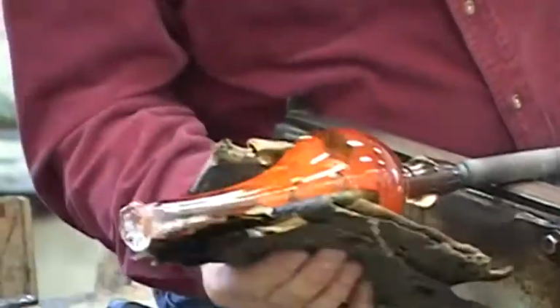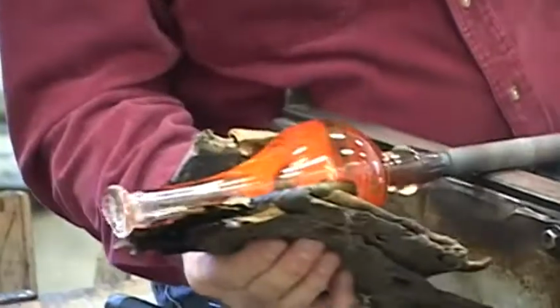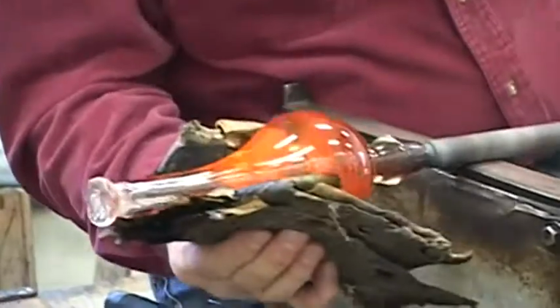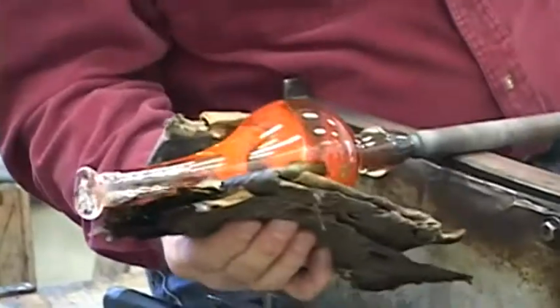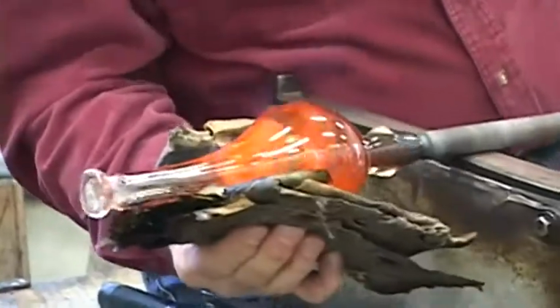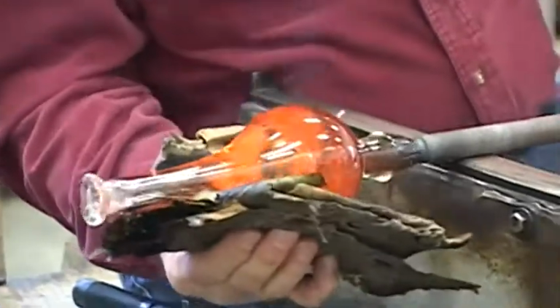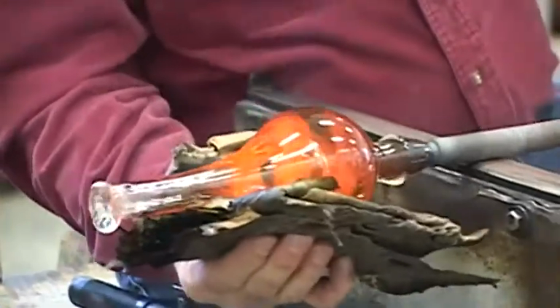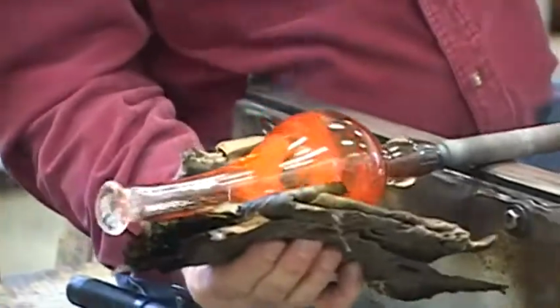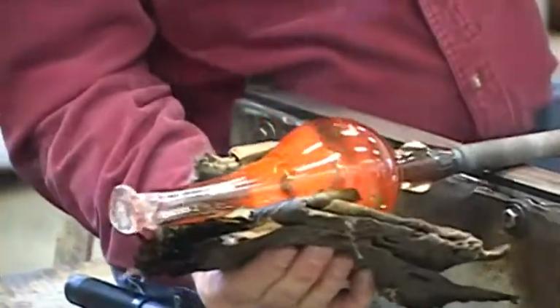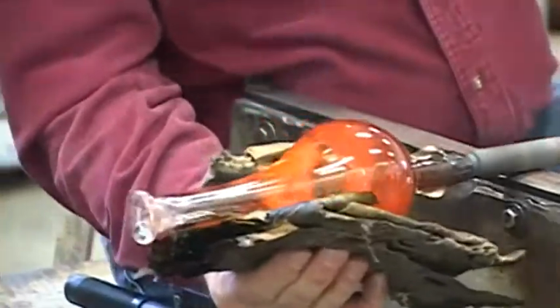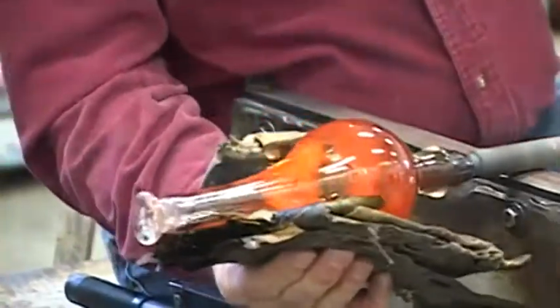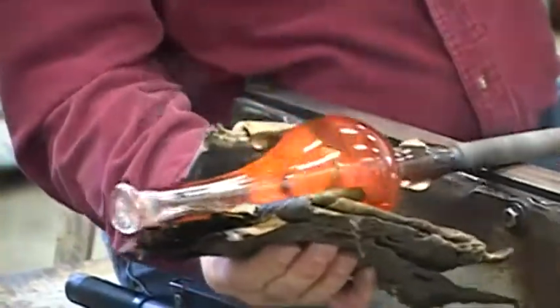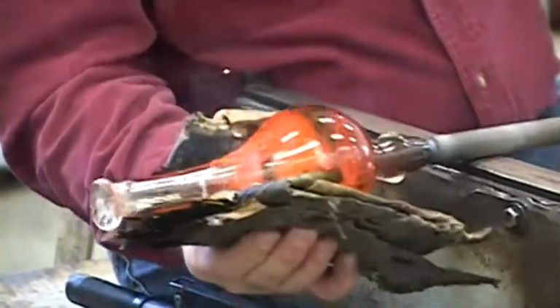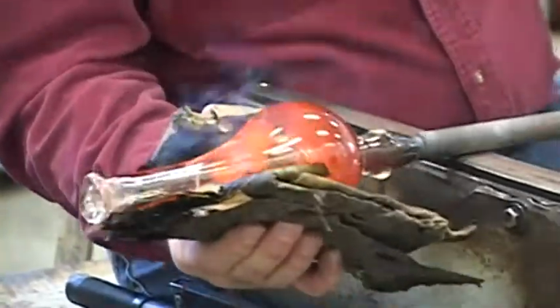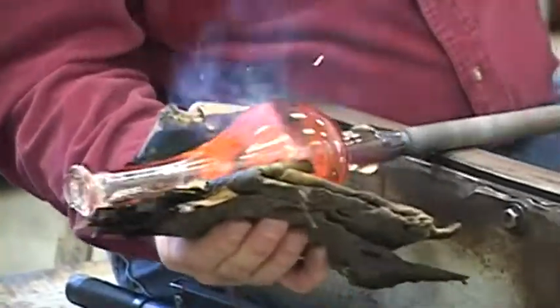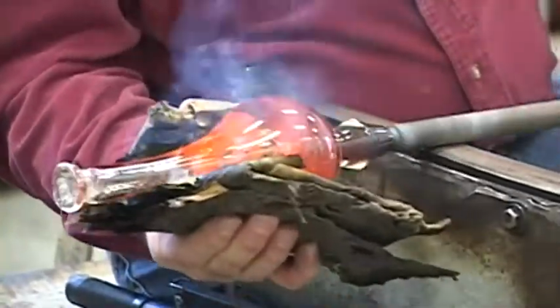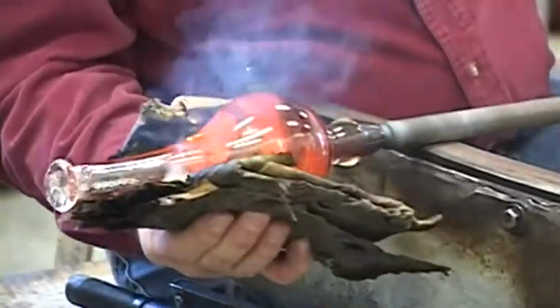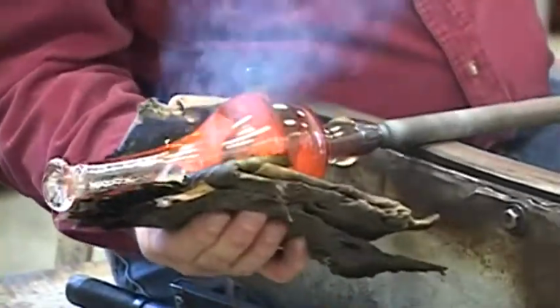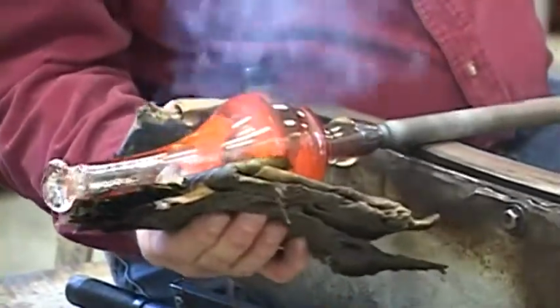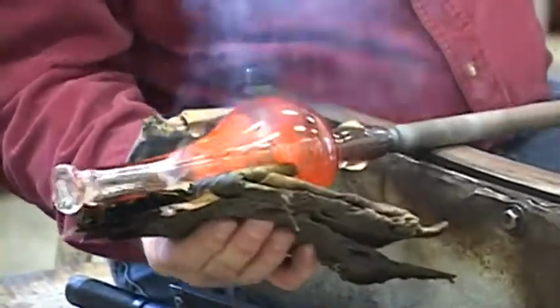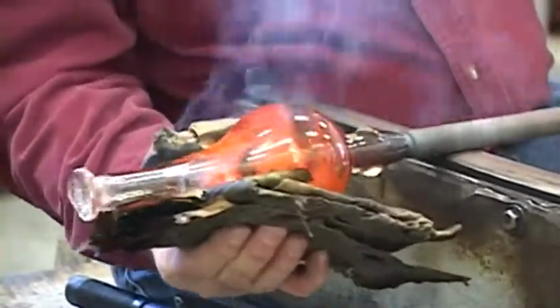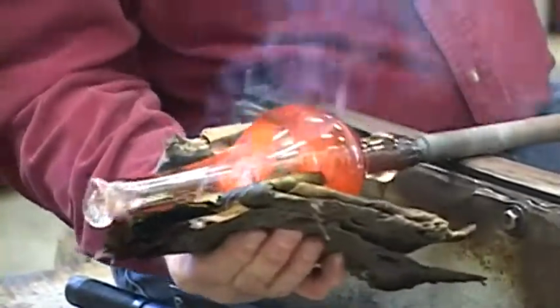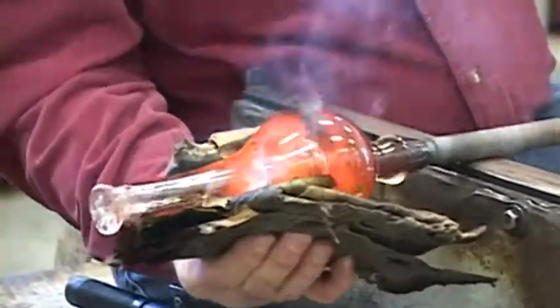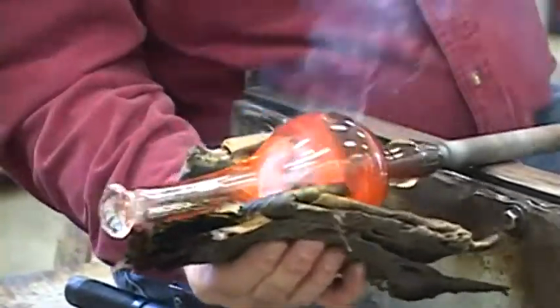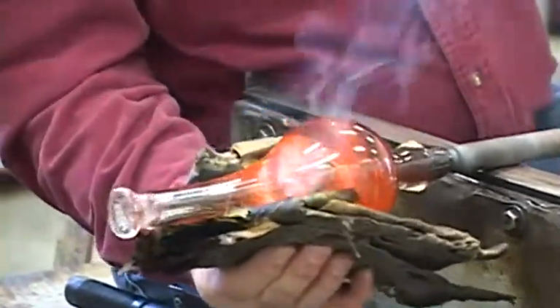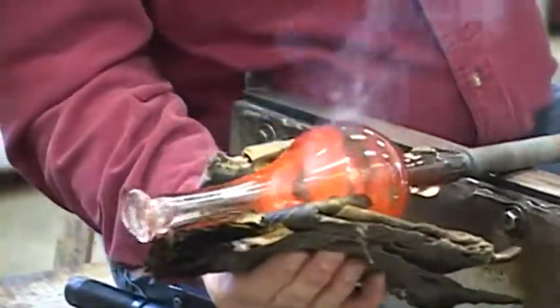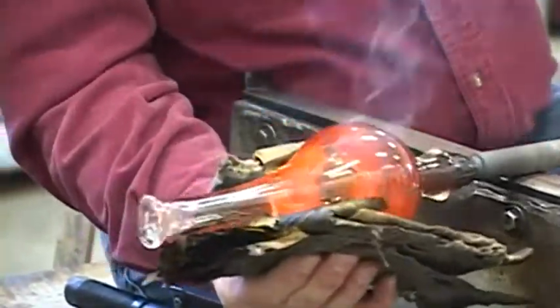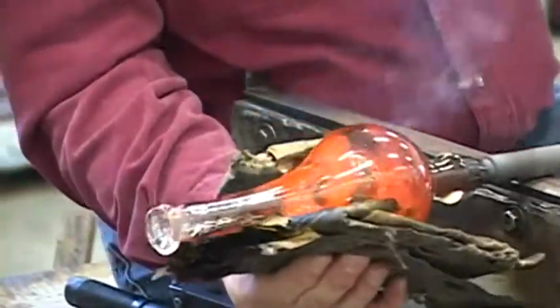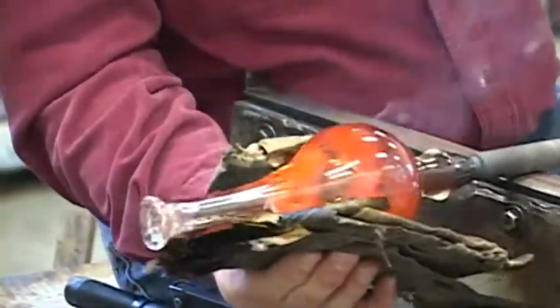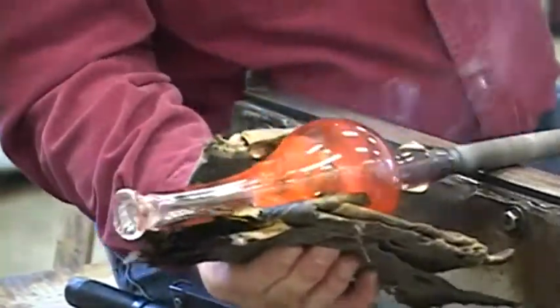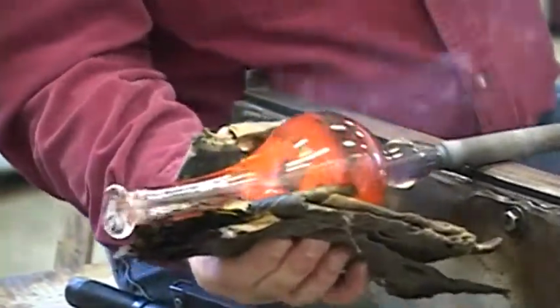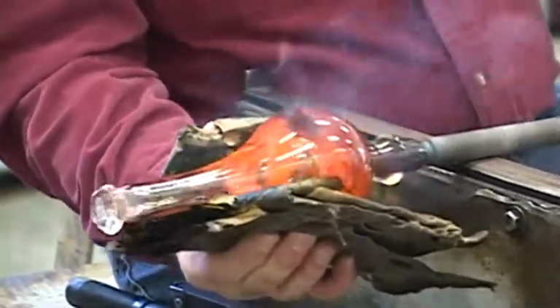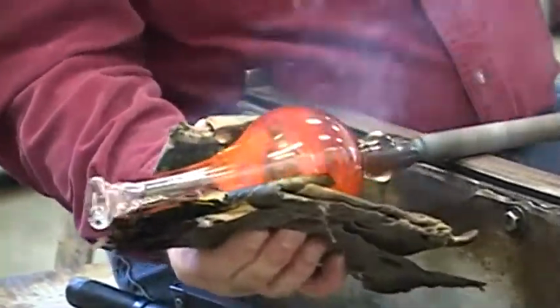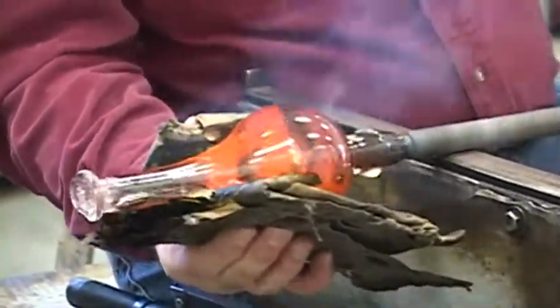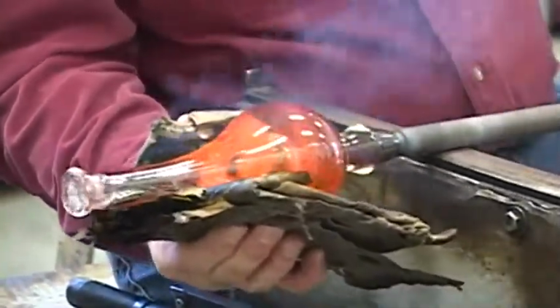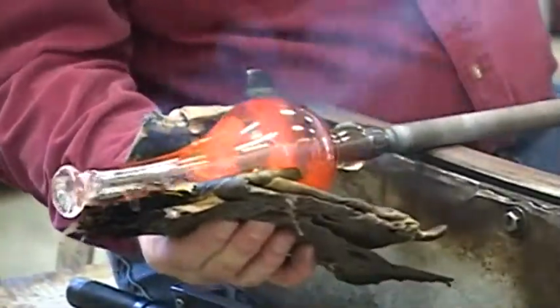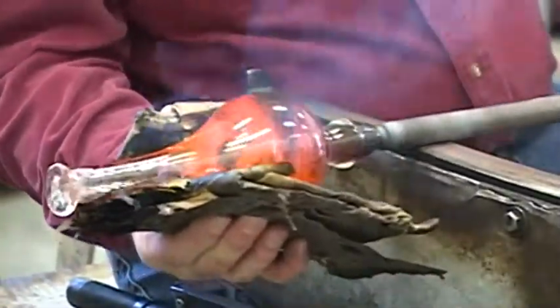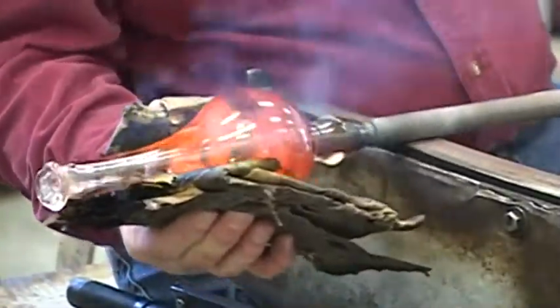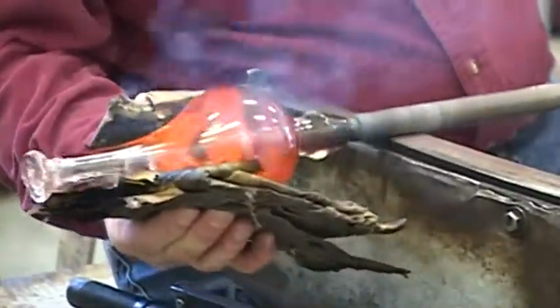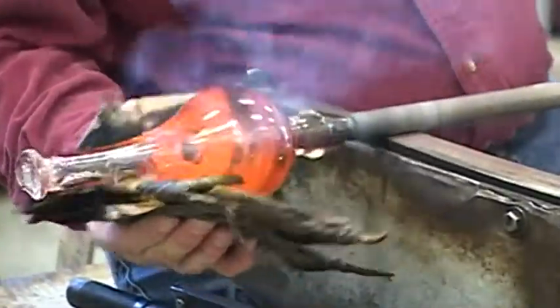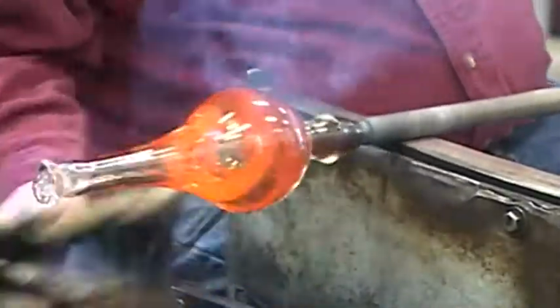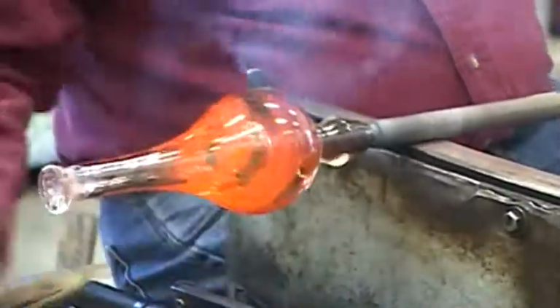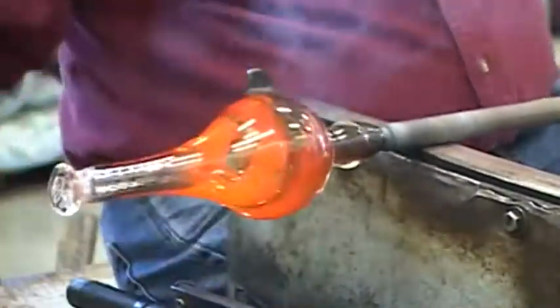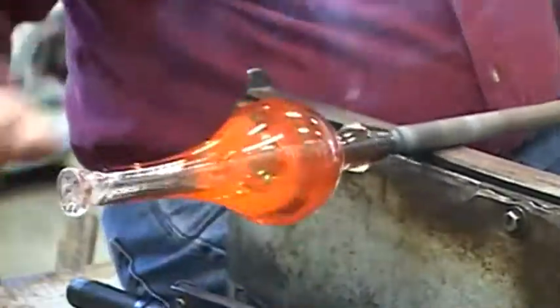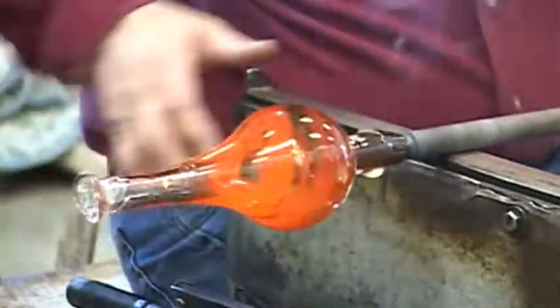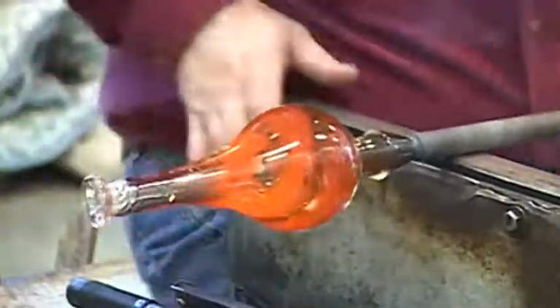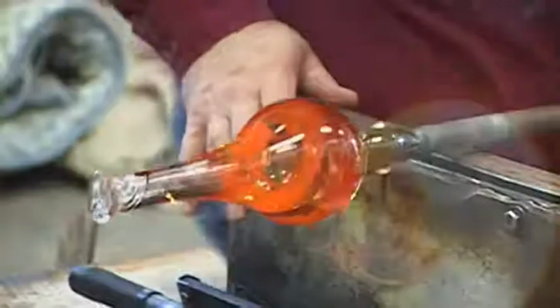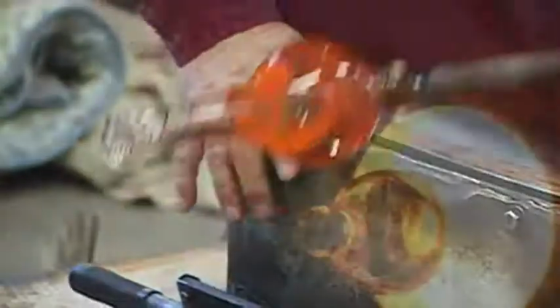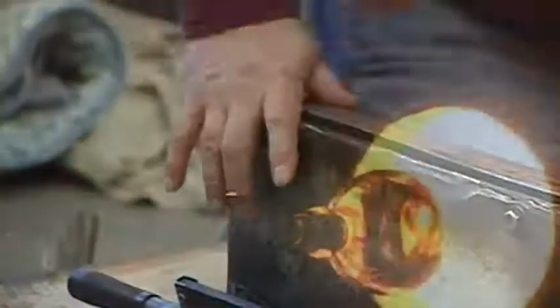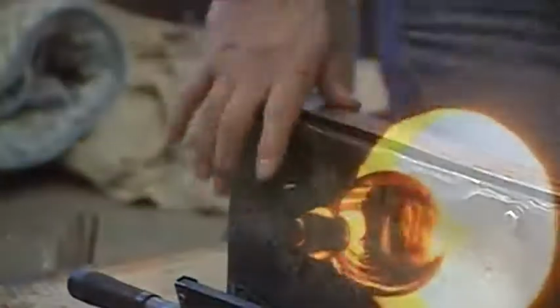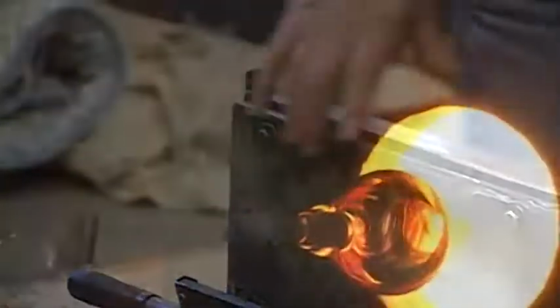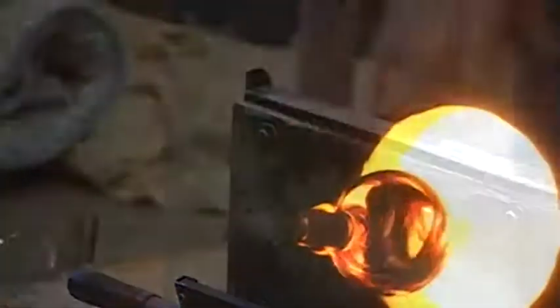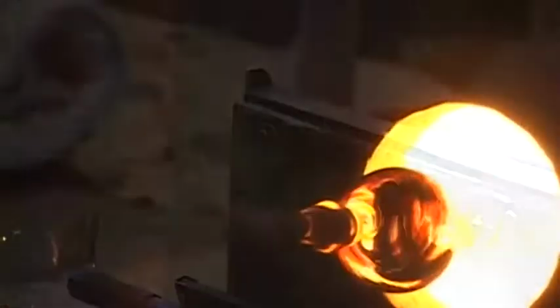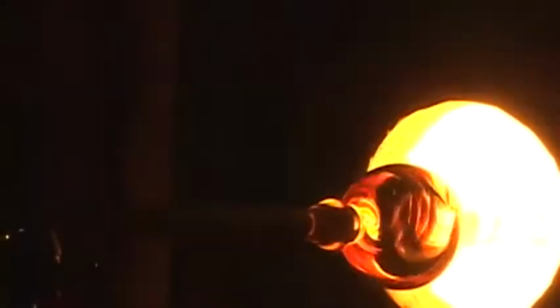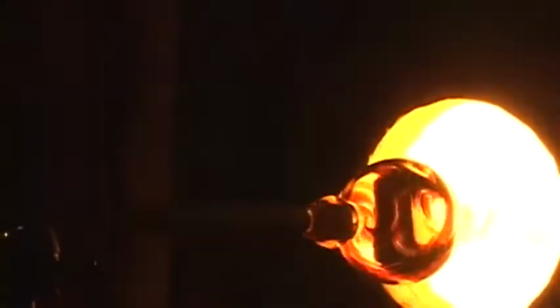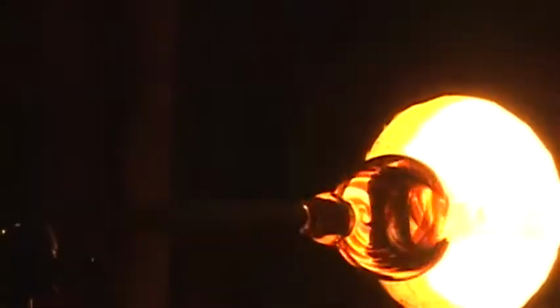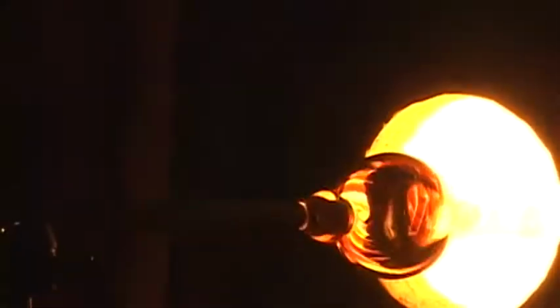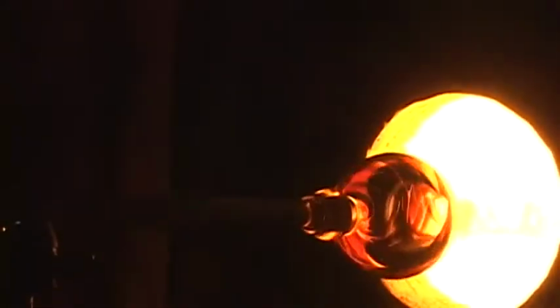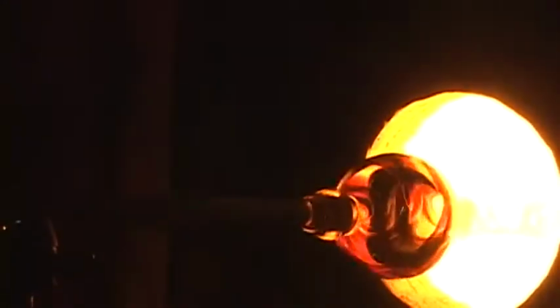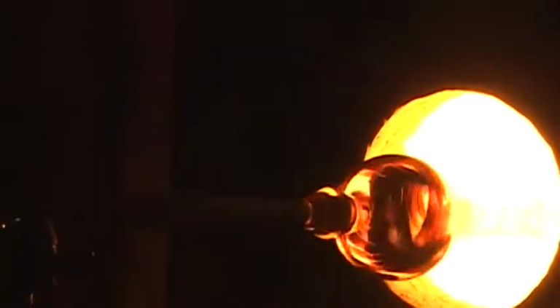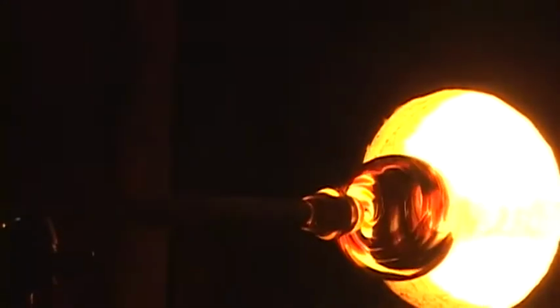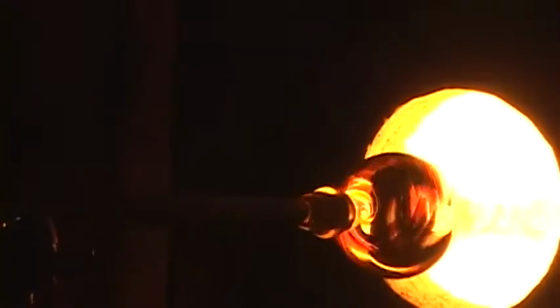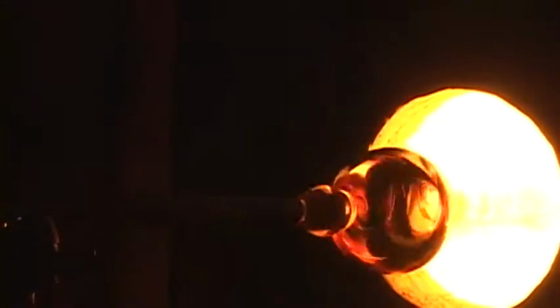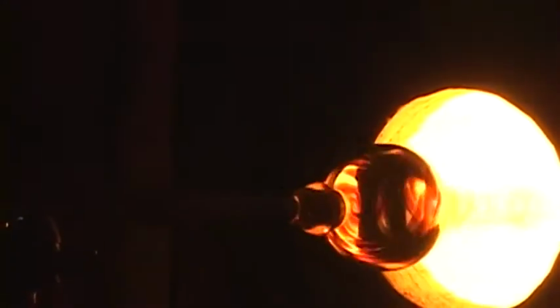I've got a nice tight twist on the neck, so when I flare it open it'll have a nice spiral on it.